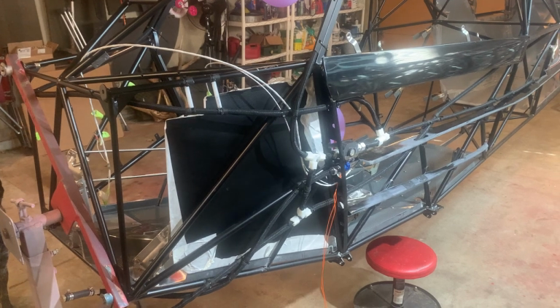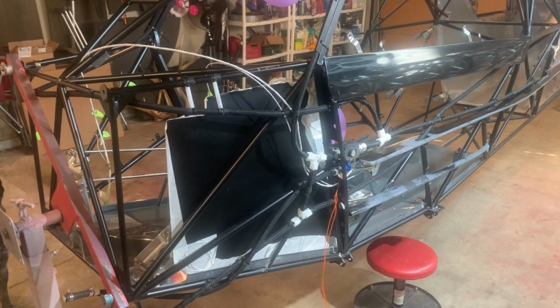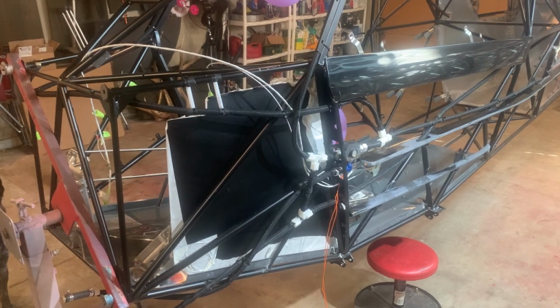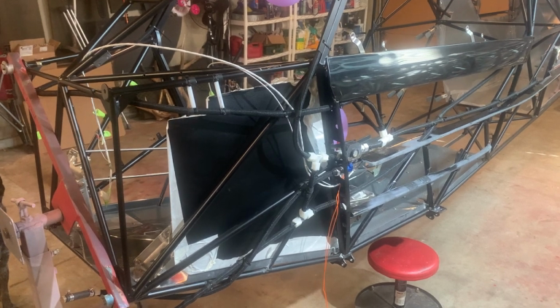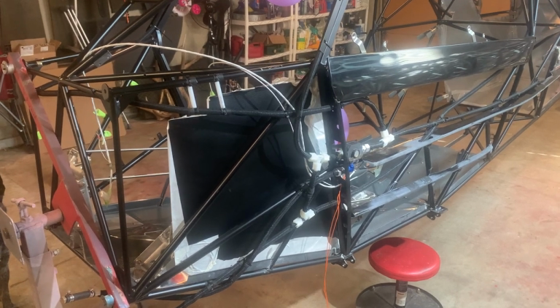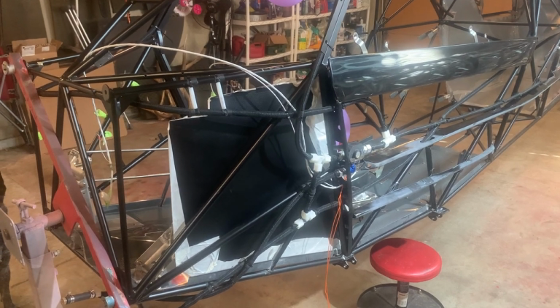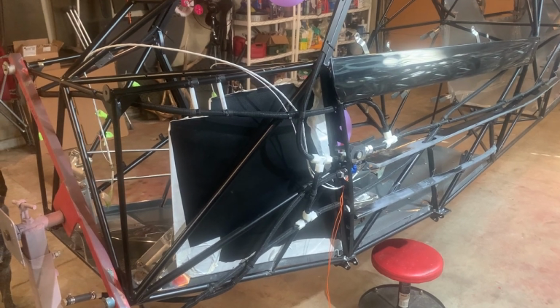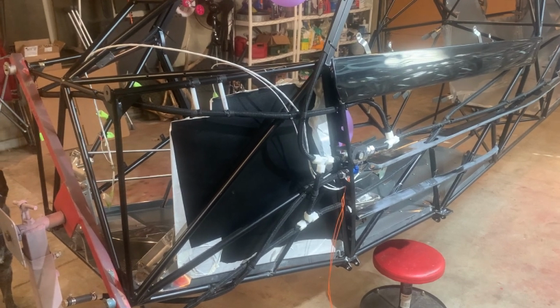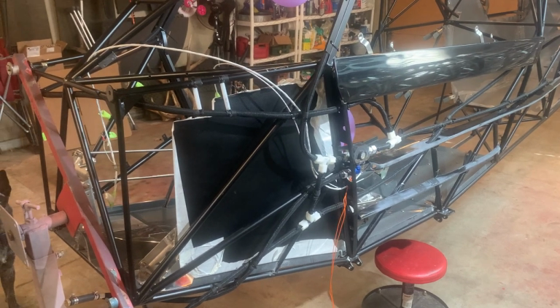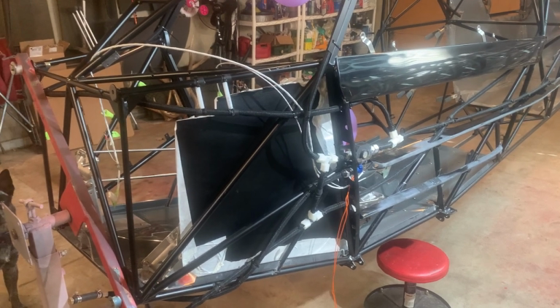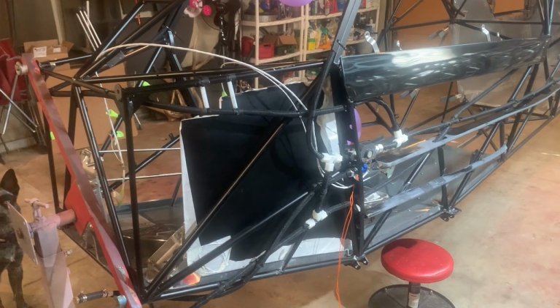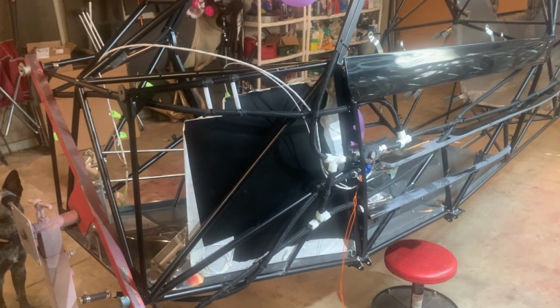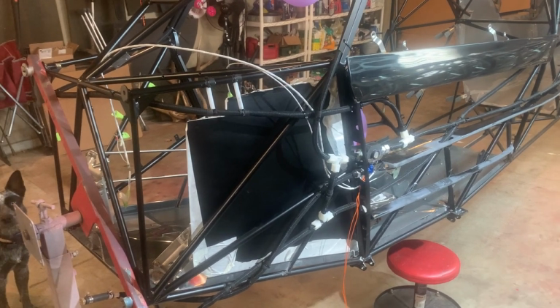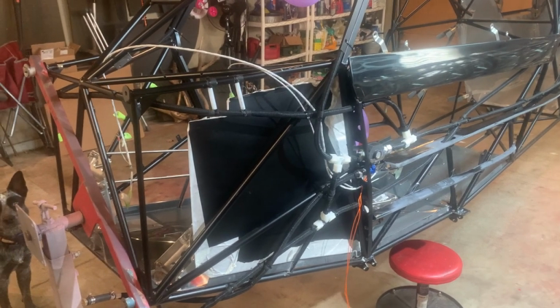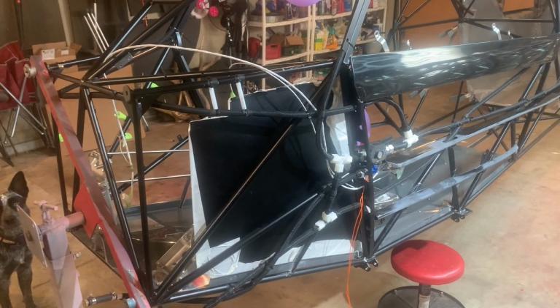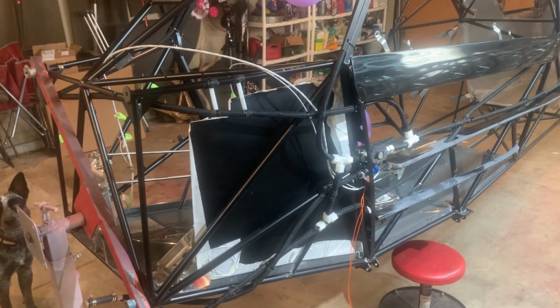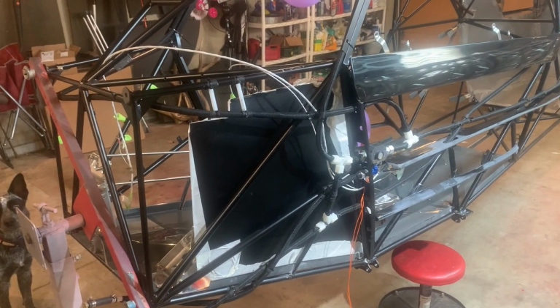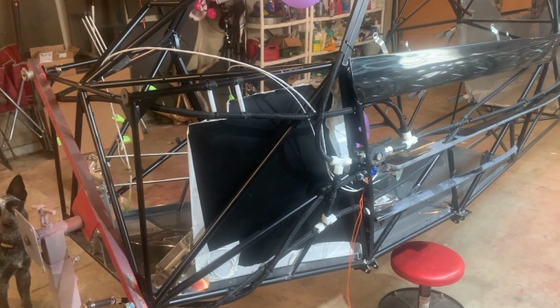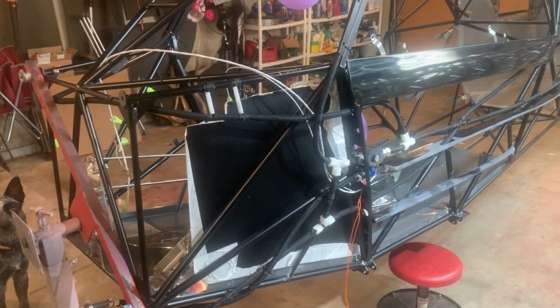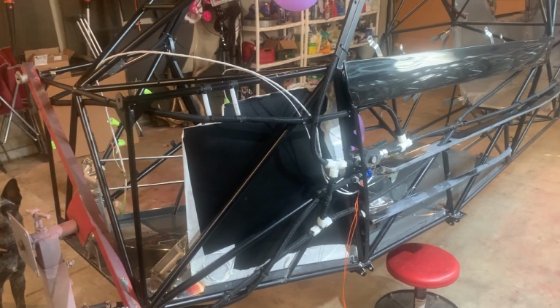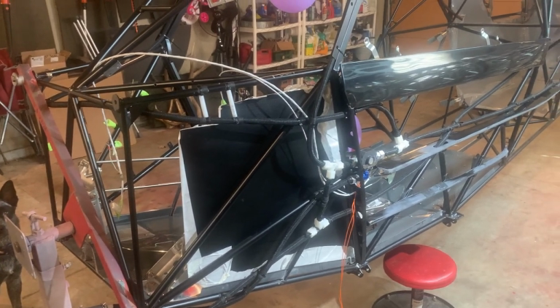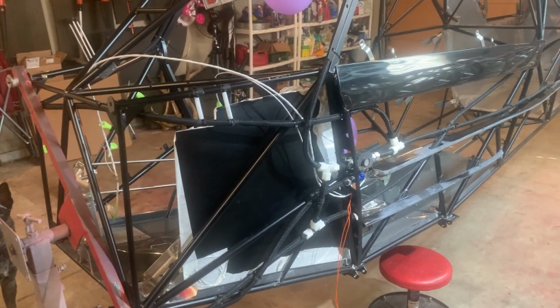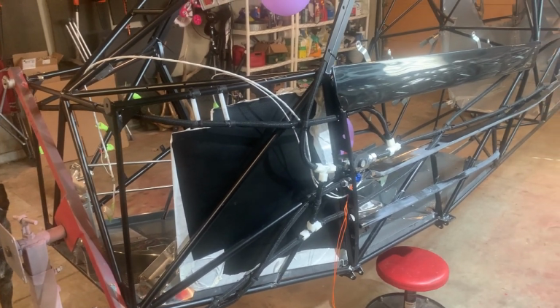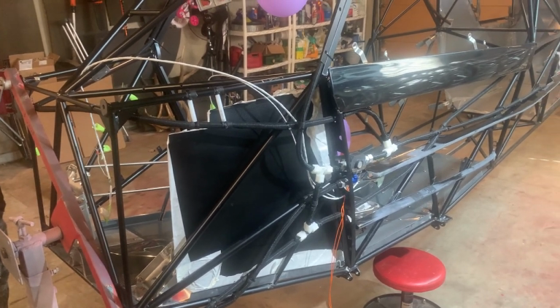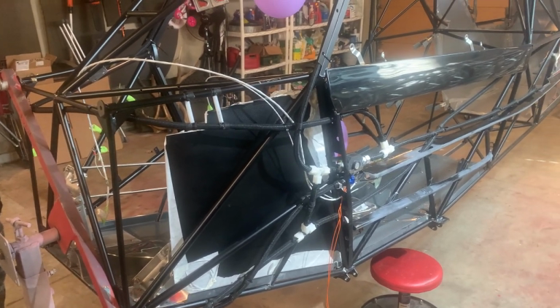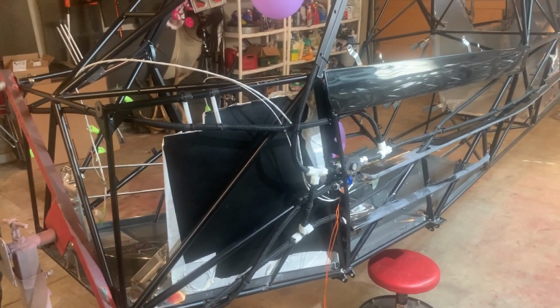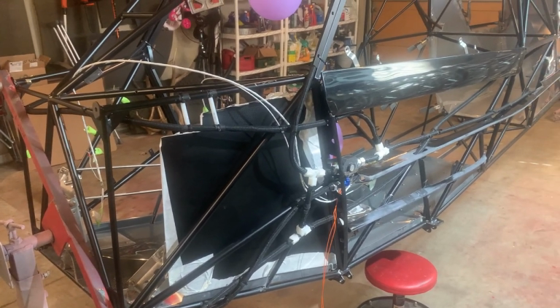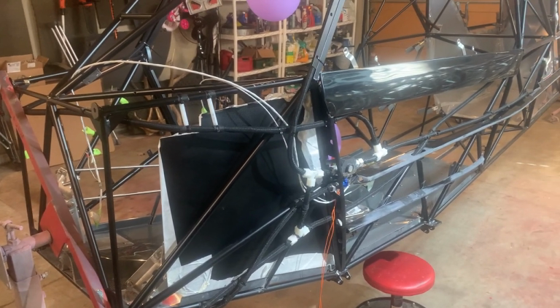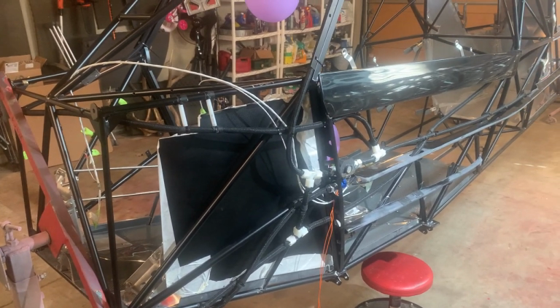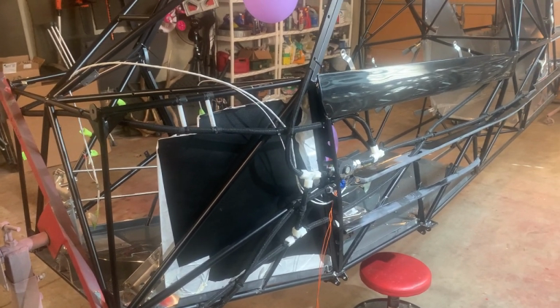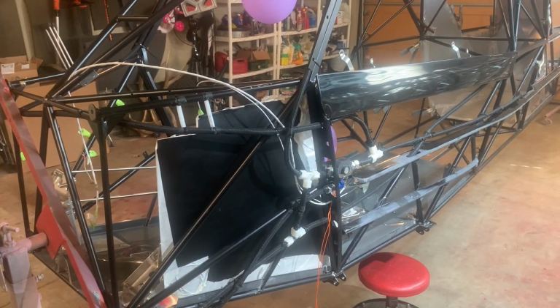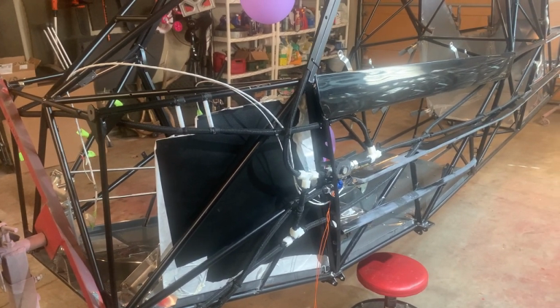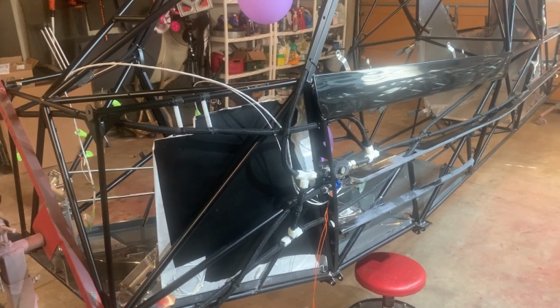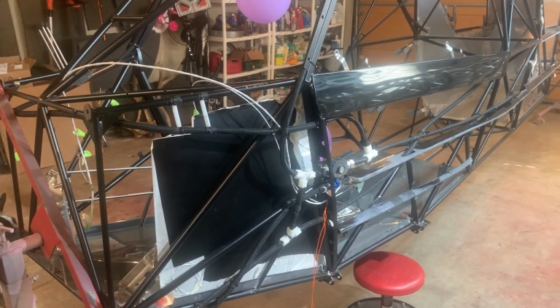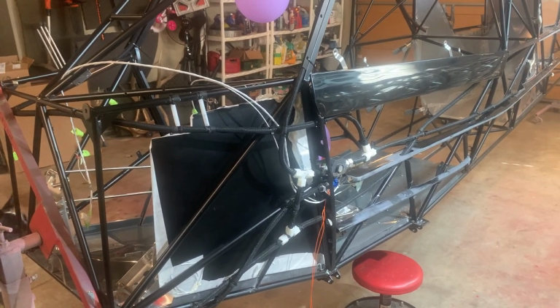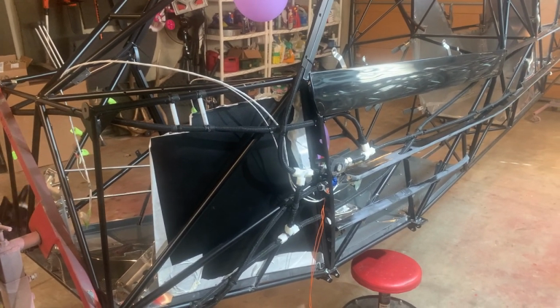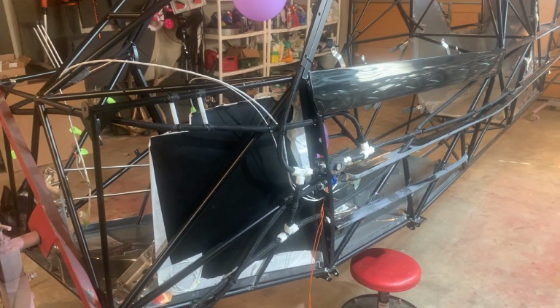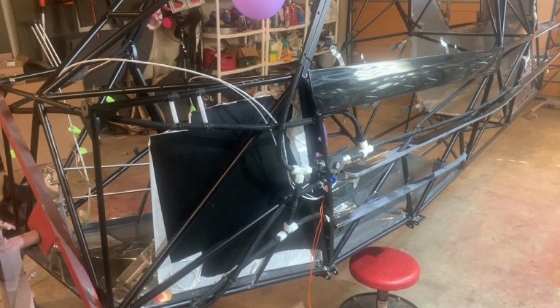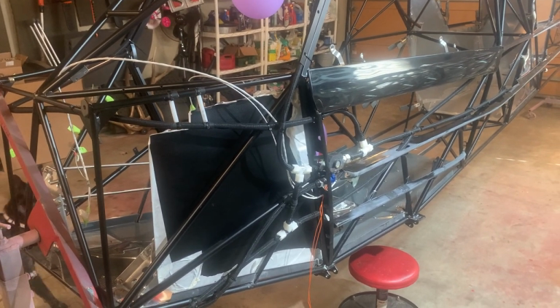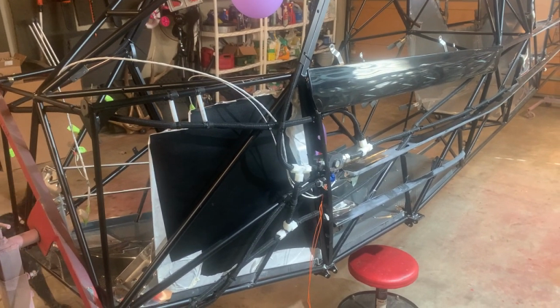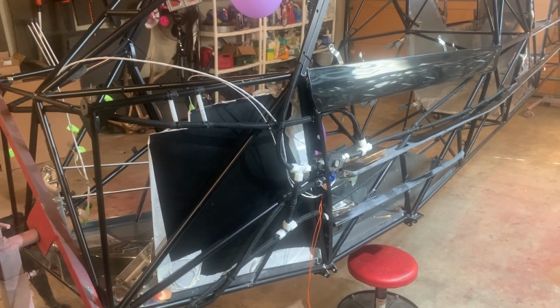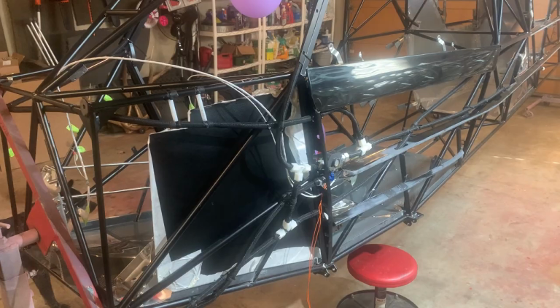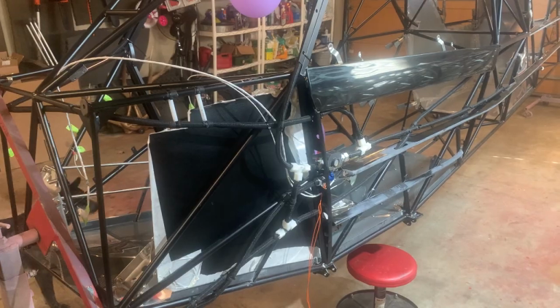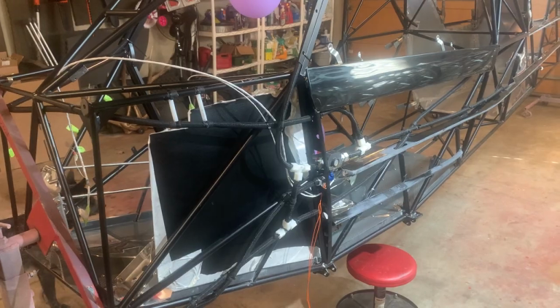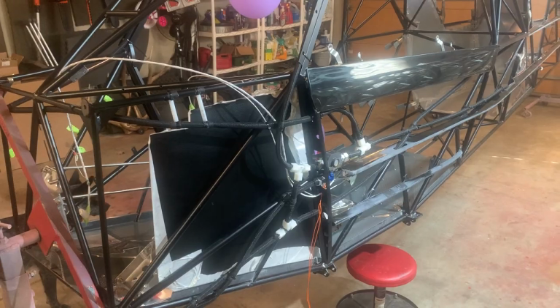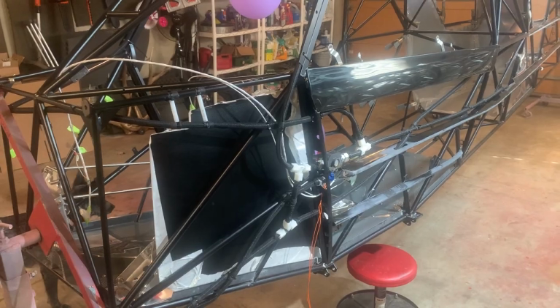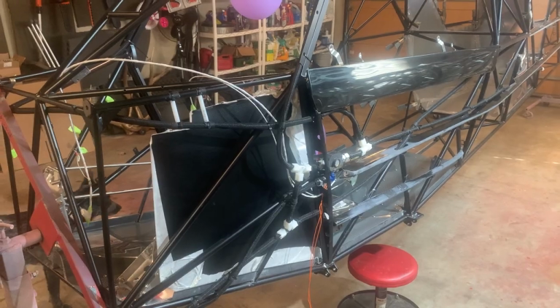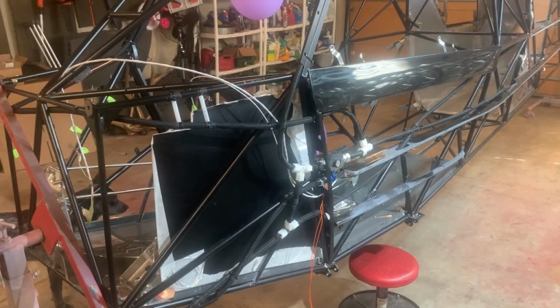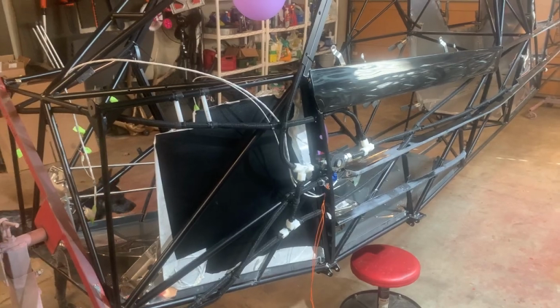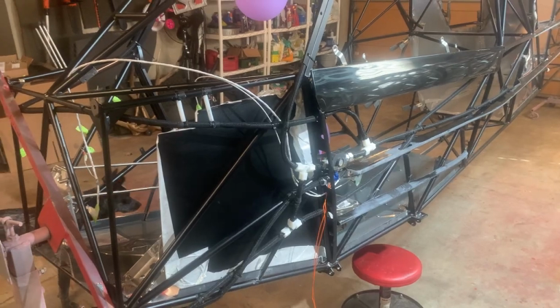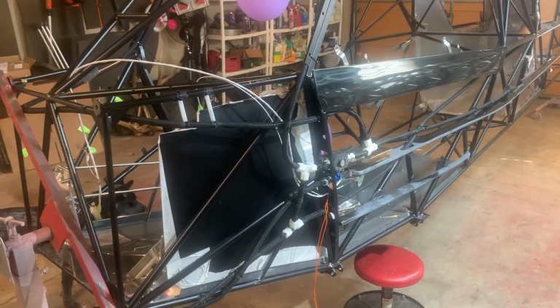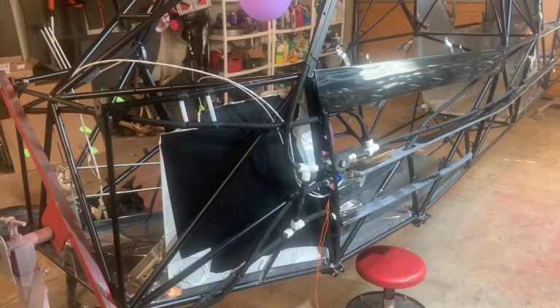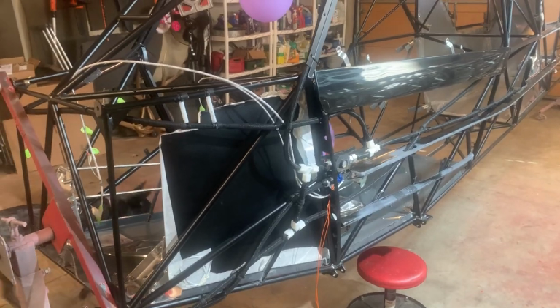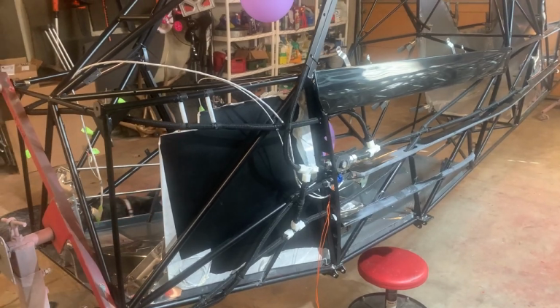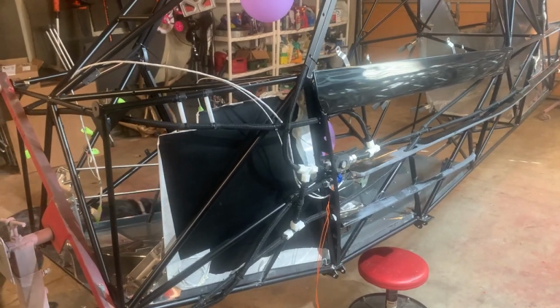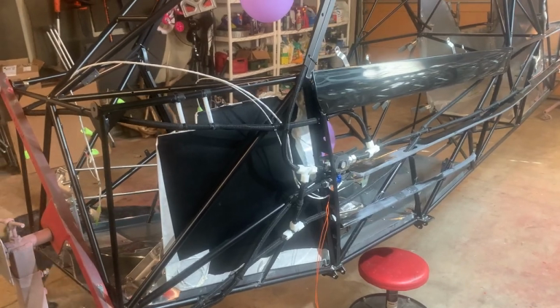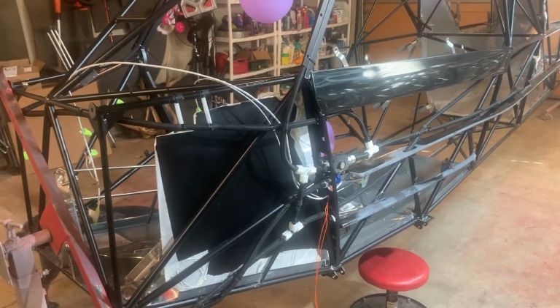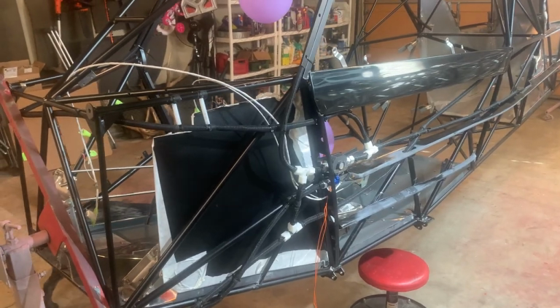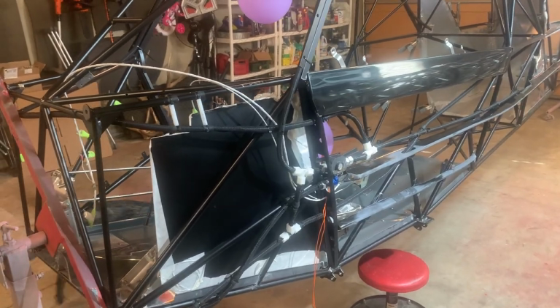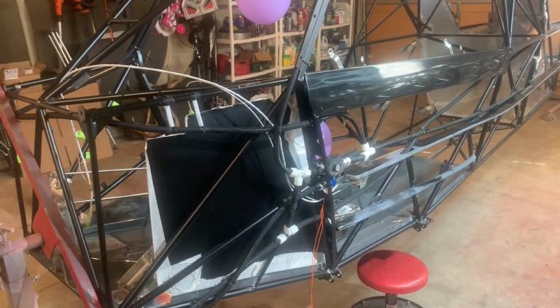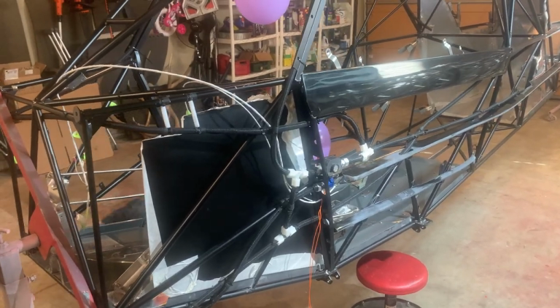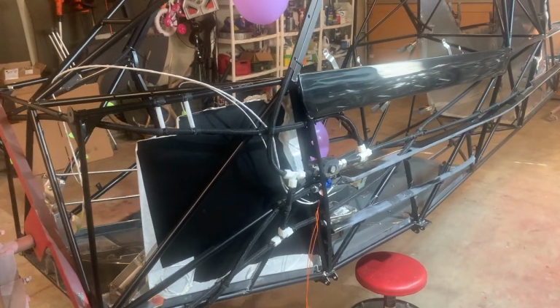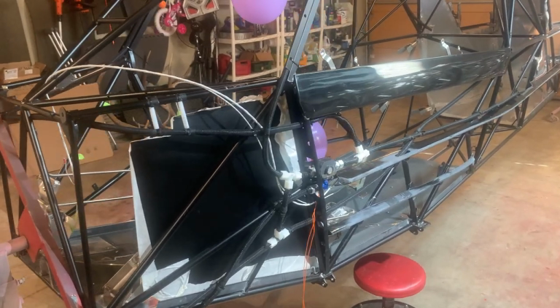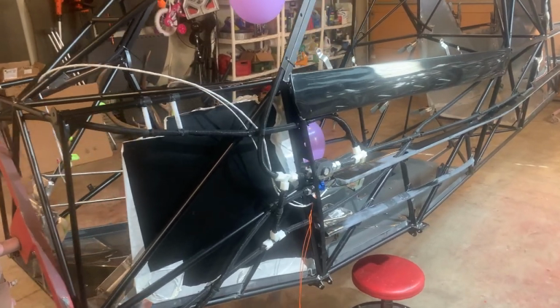Just a quick video to go around the fuel lines in the fuselage.